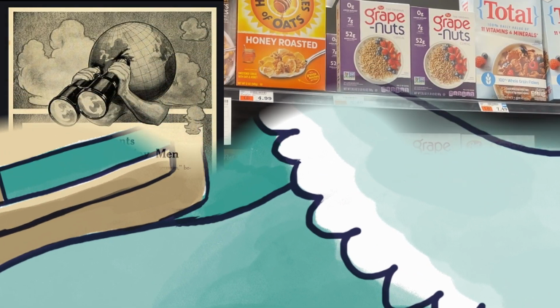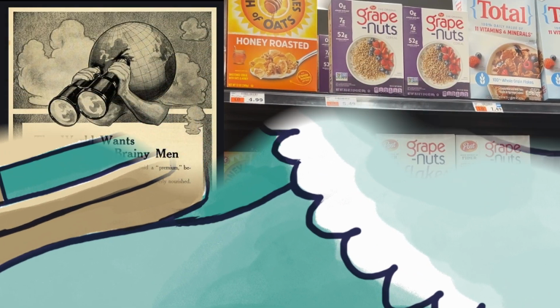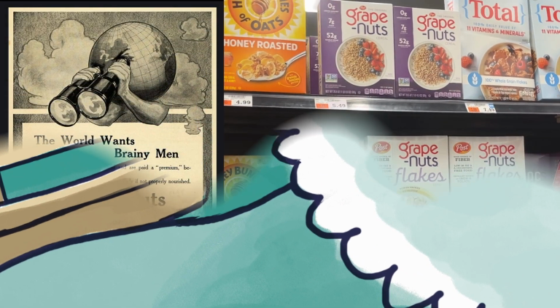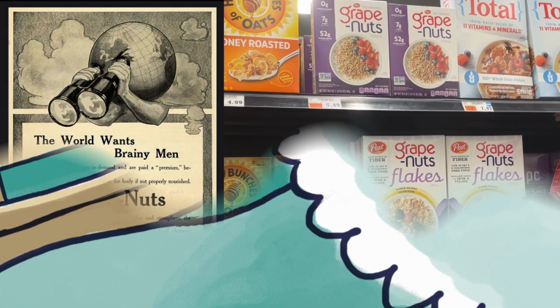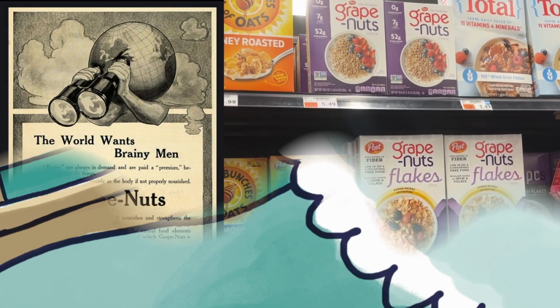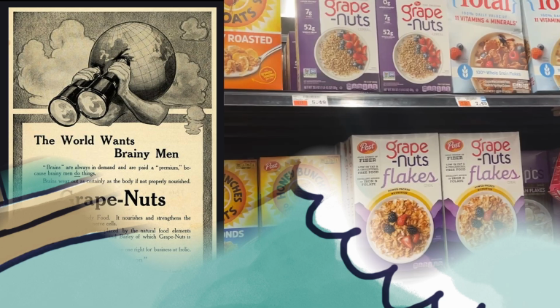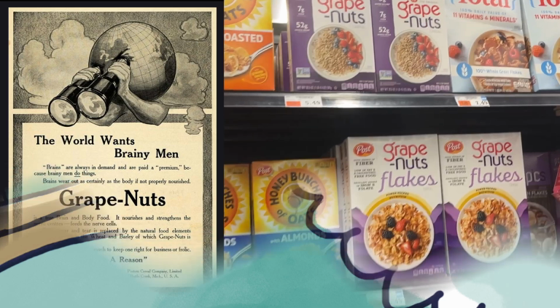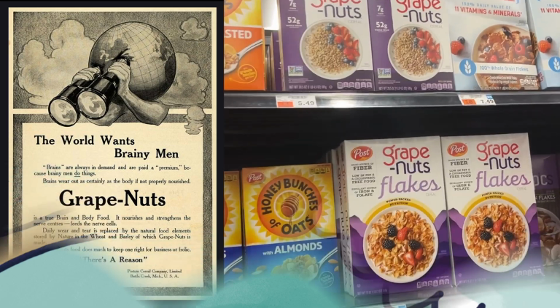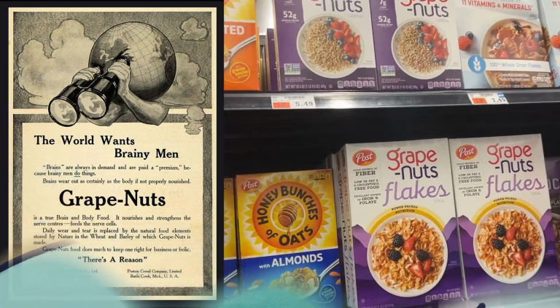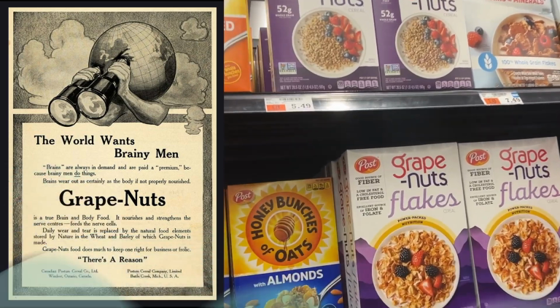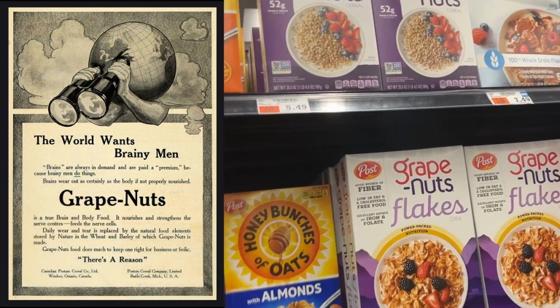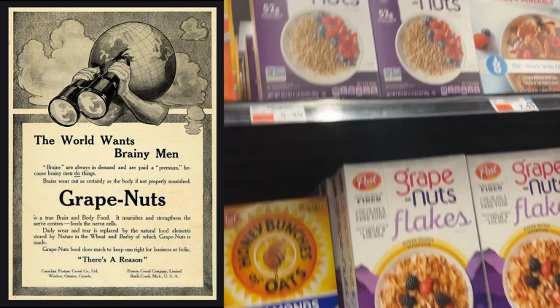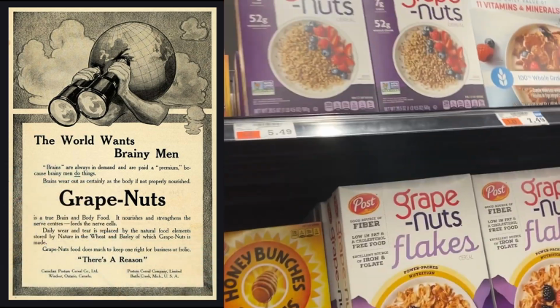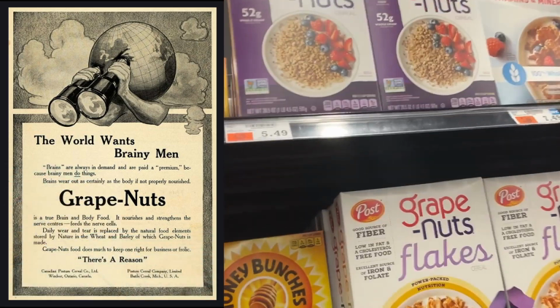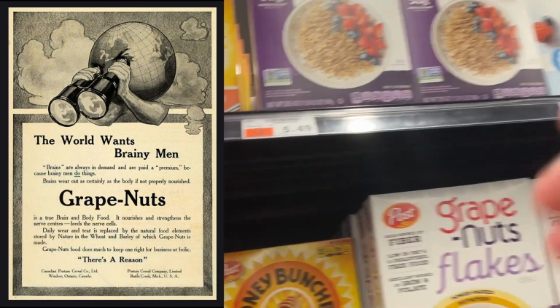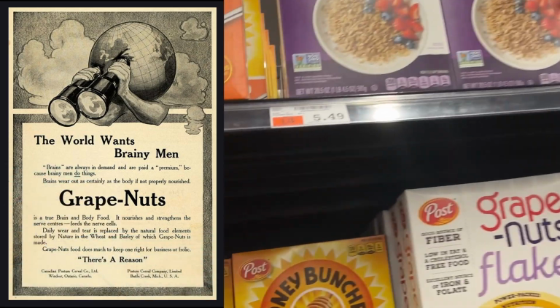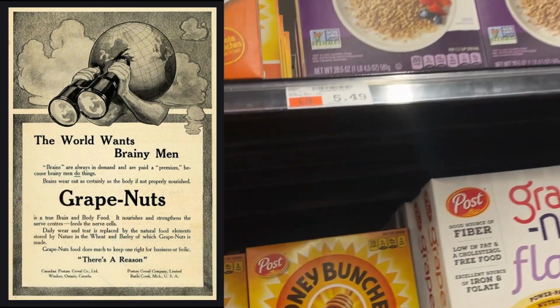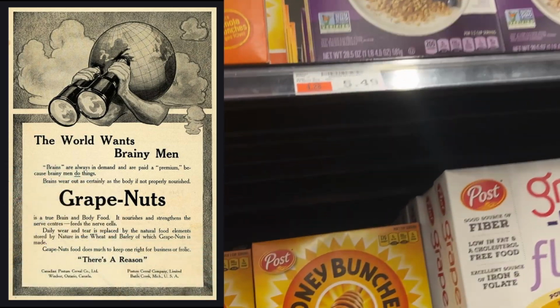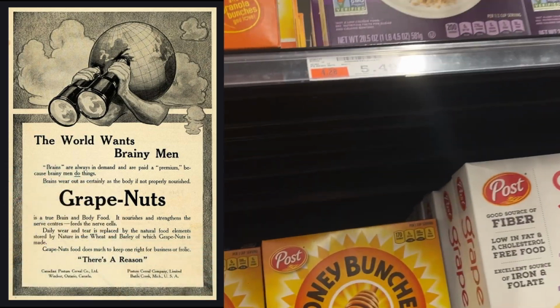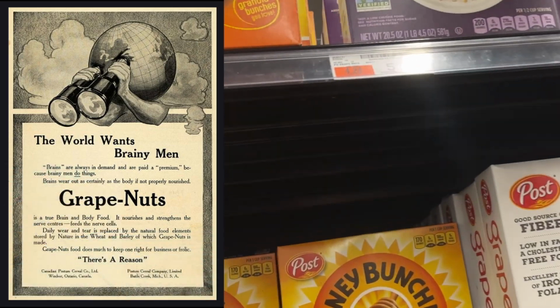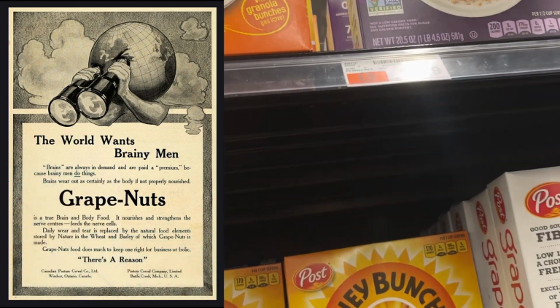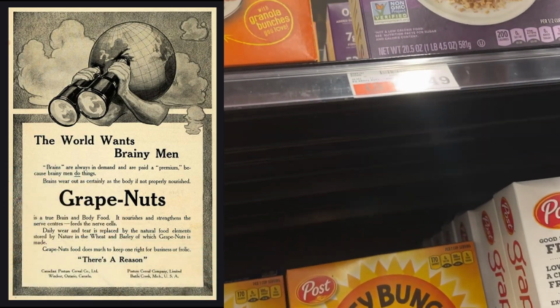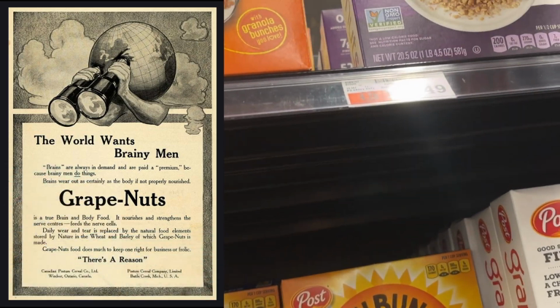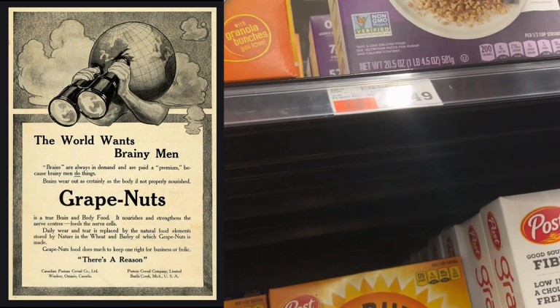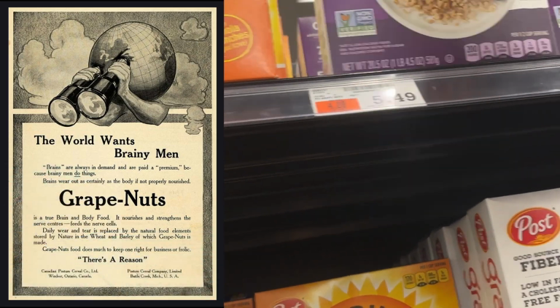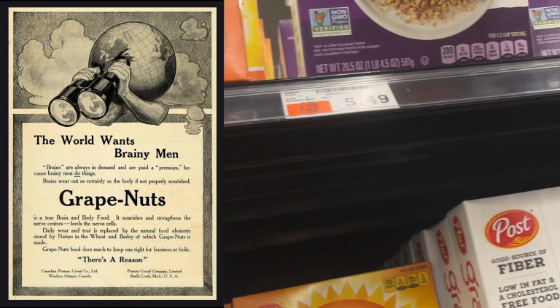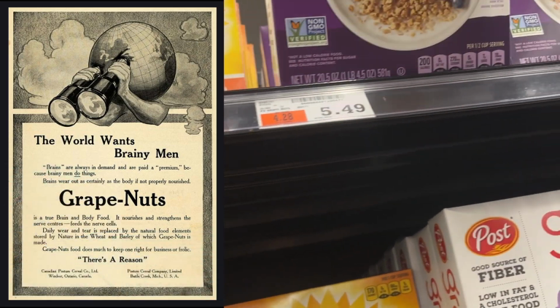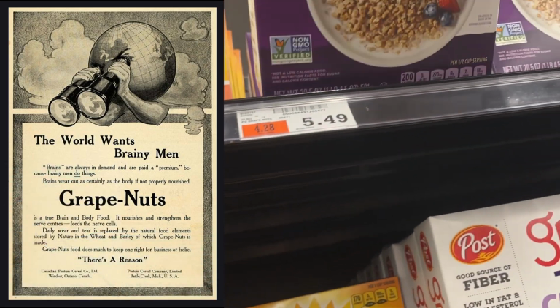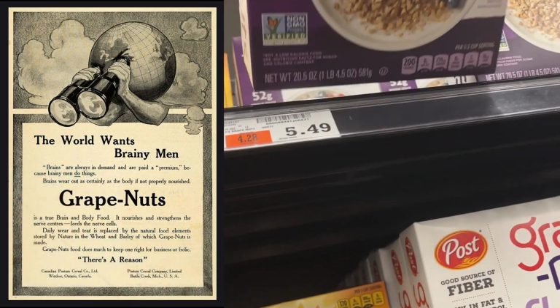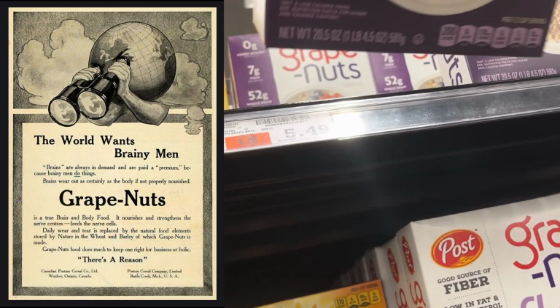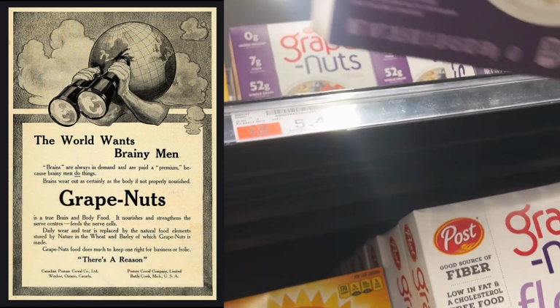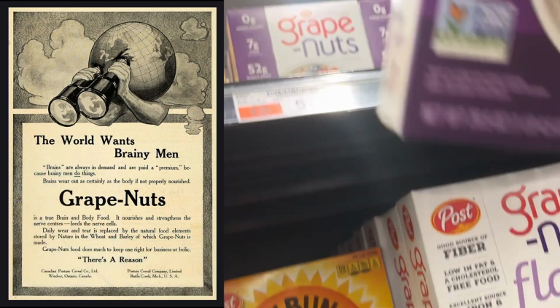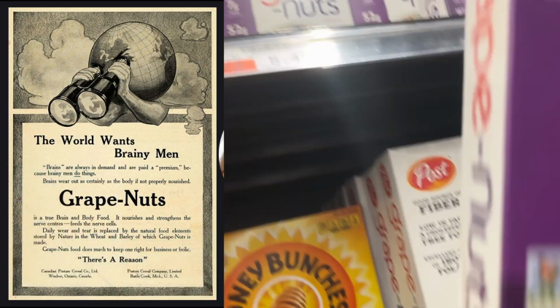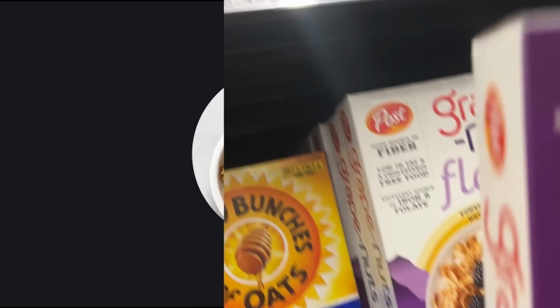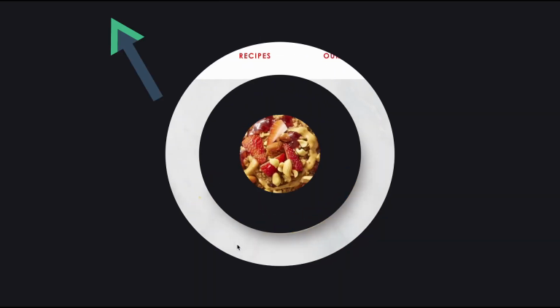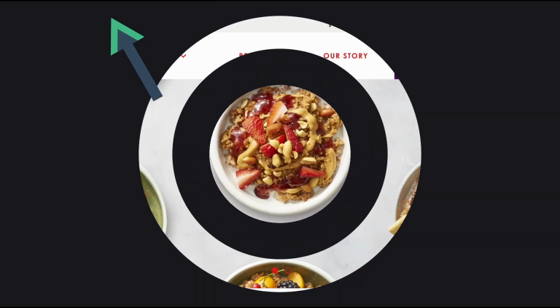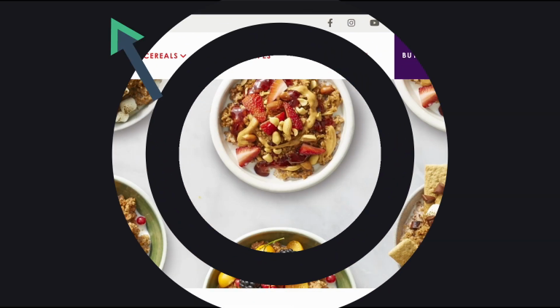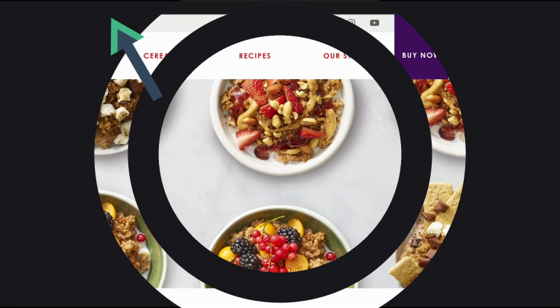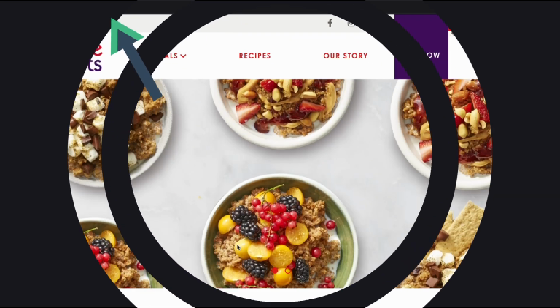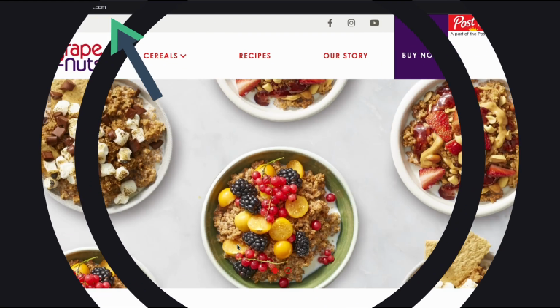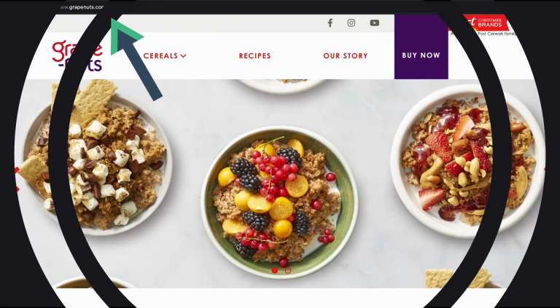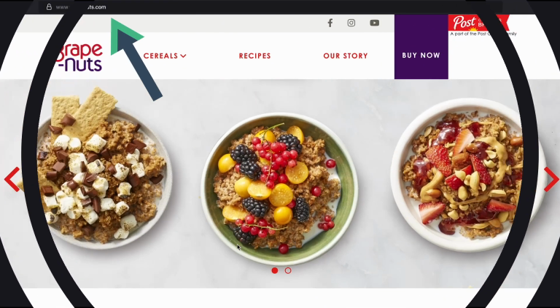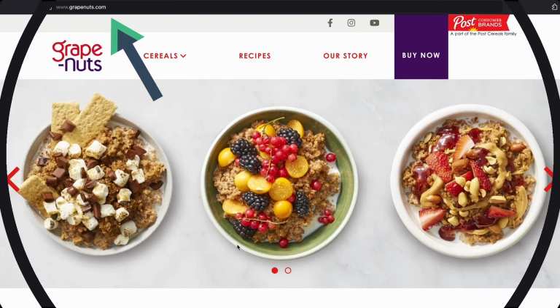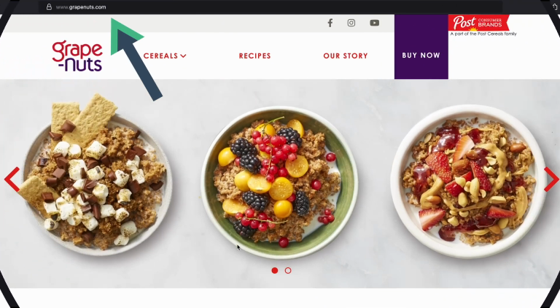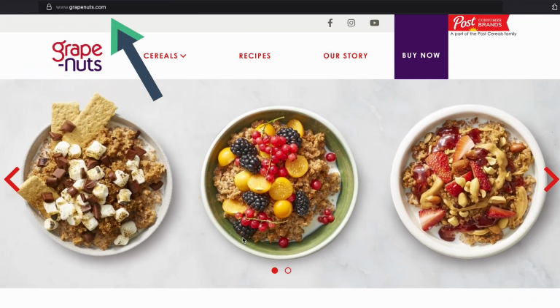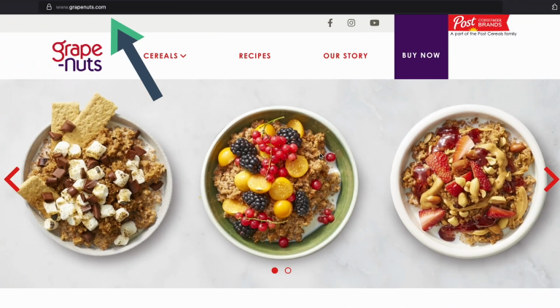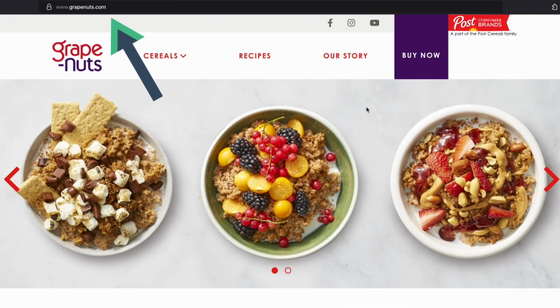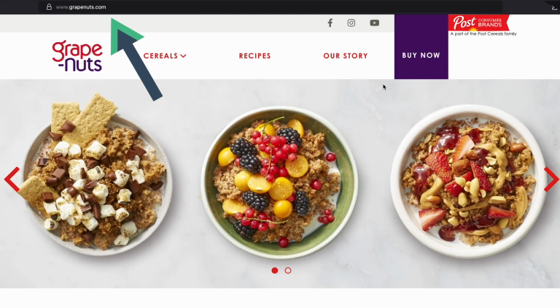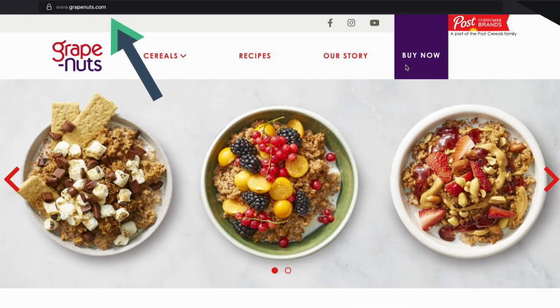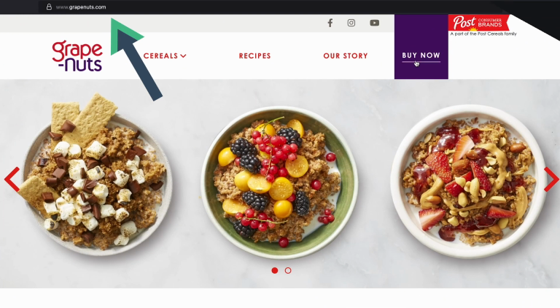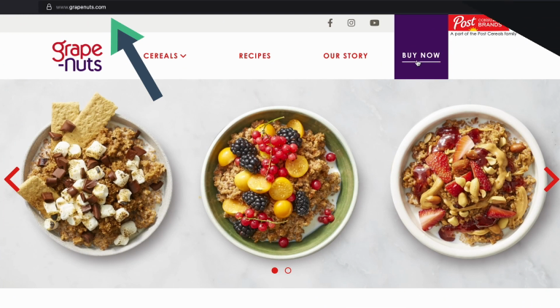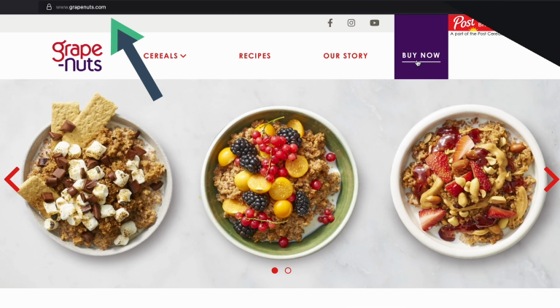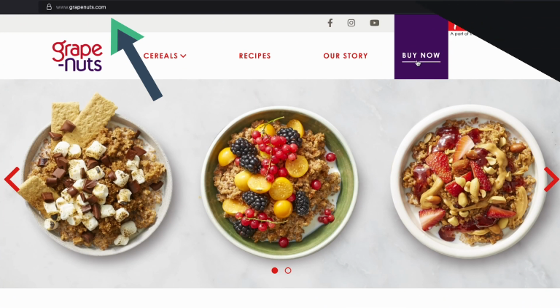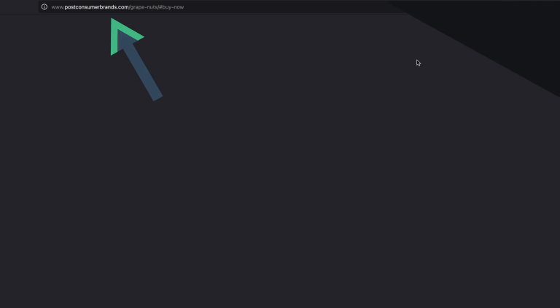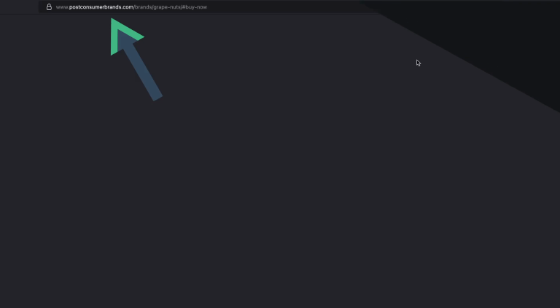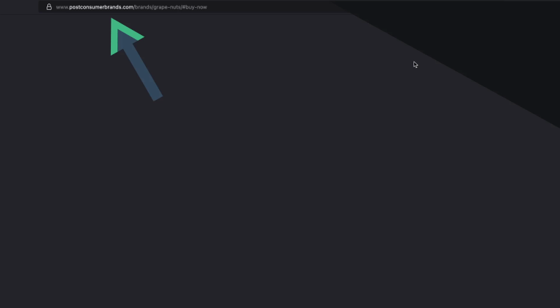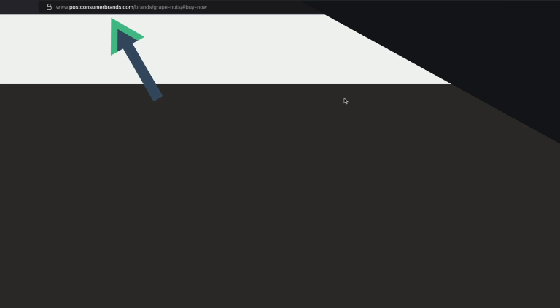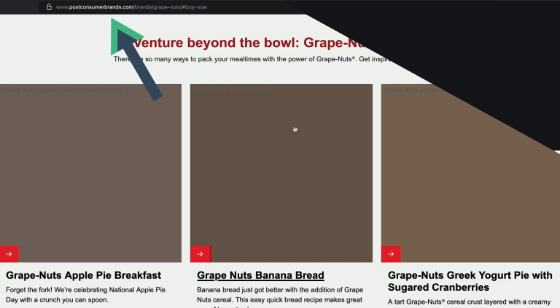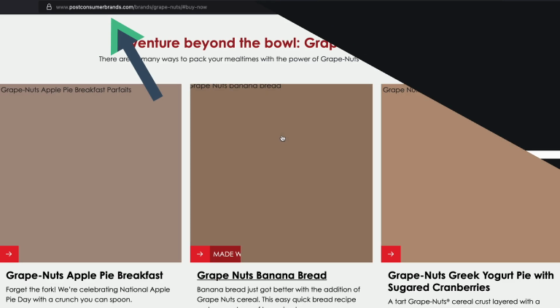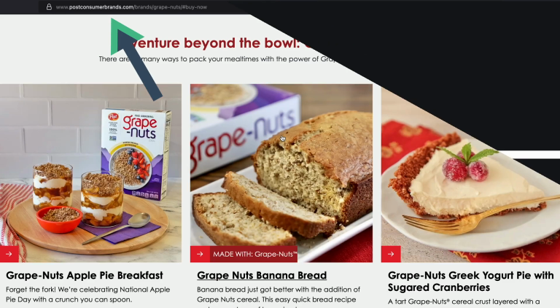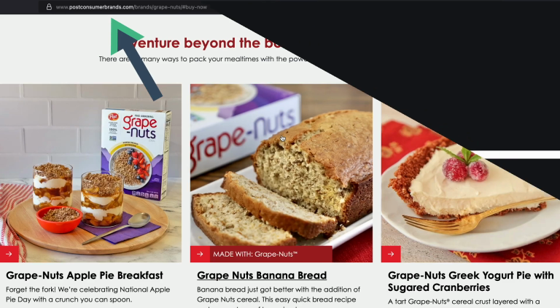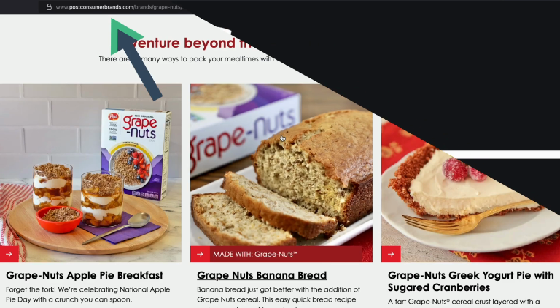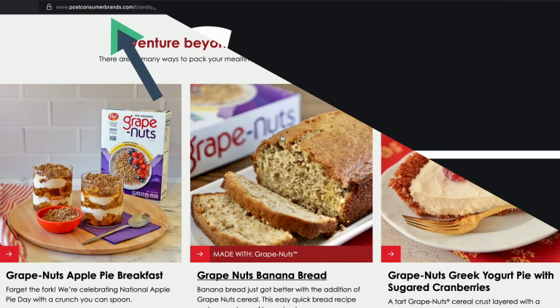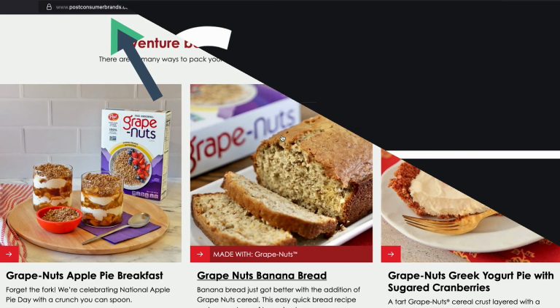To get started with Grape Nuts, go to your local grocery store and buy a box, or follow the installation instructions on the official Post's cereal website.